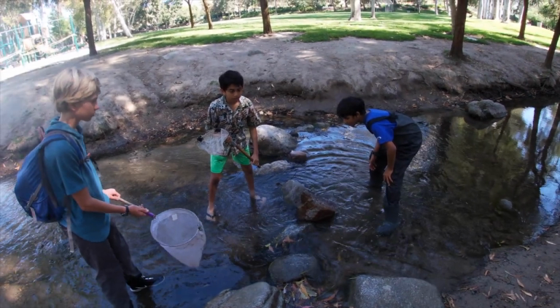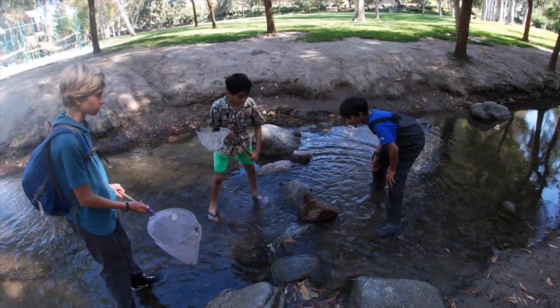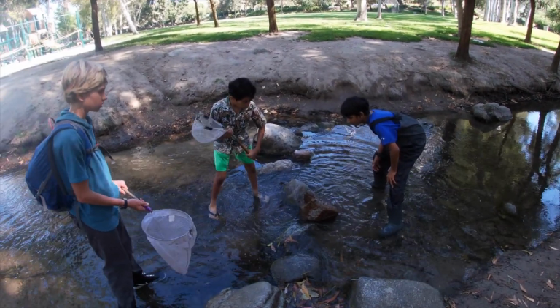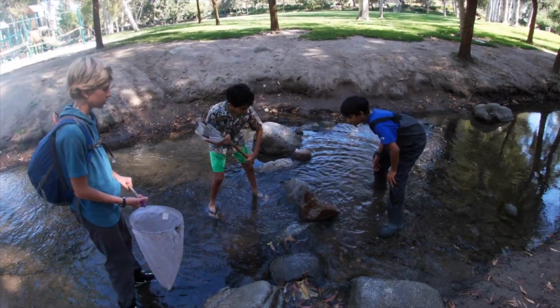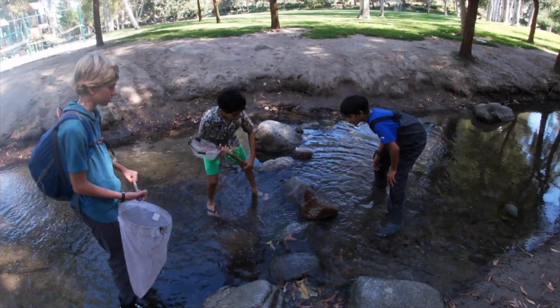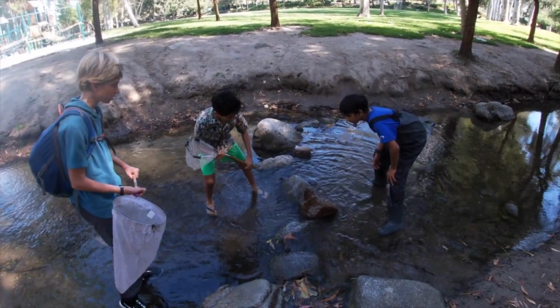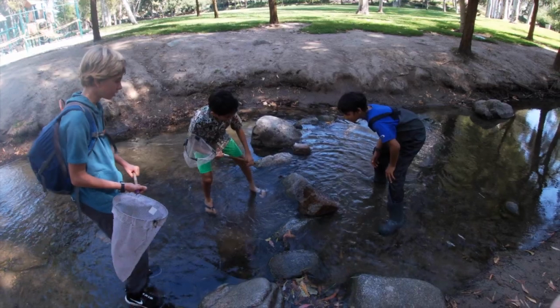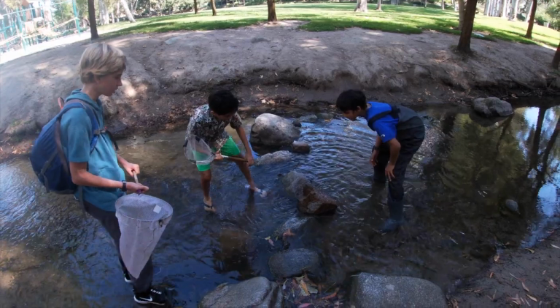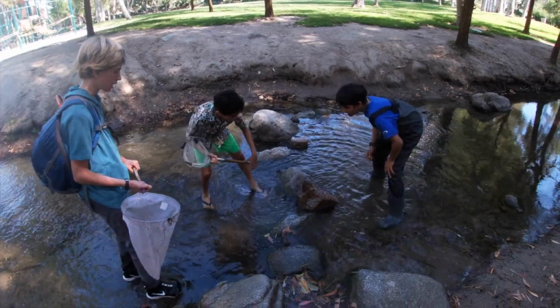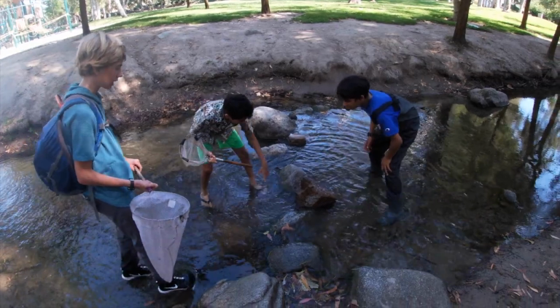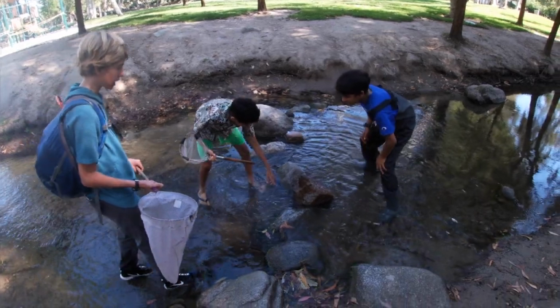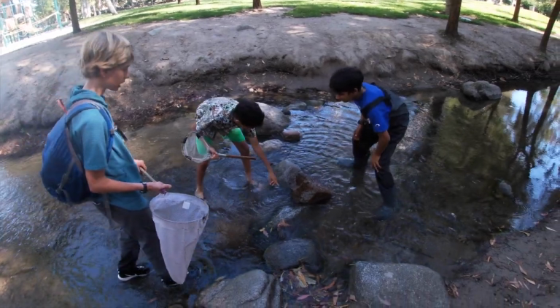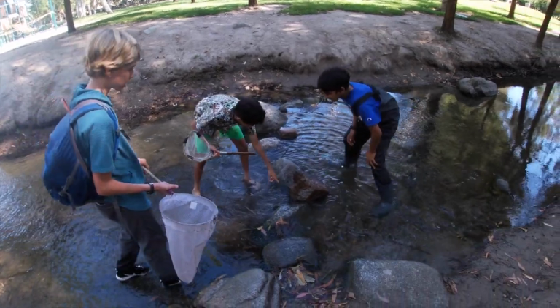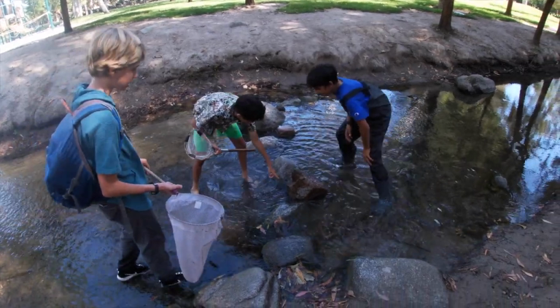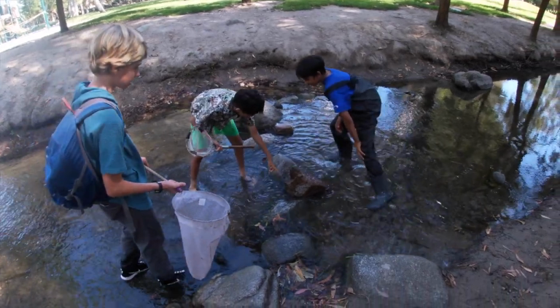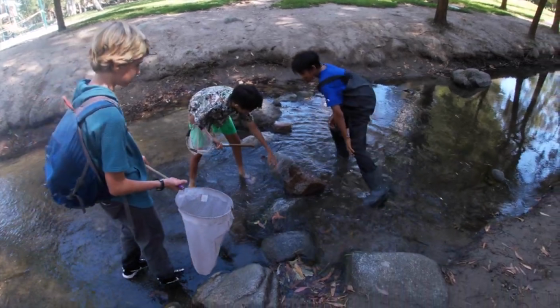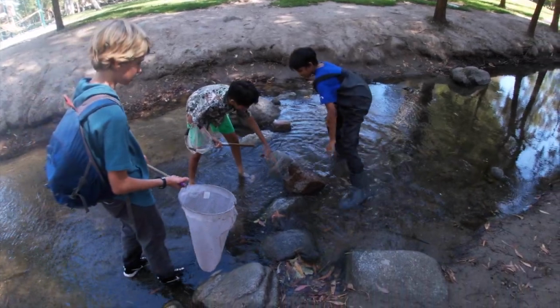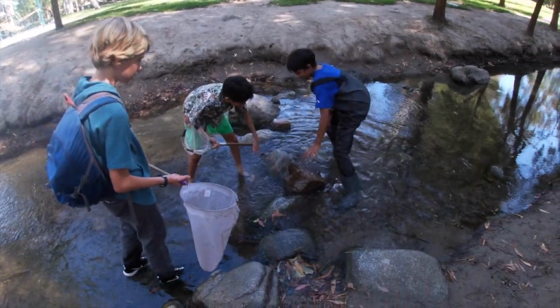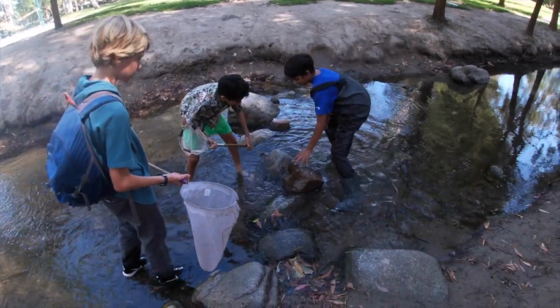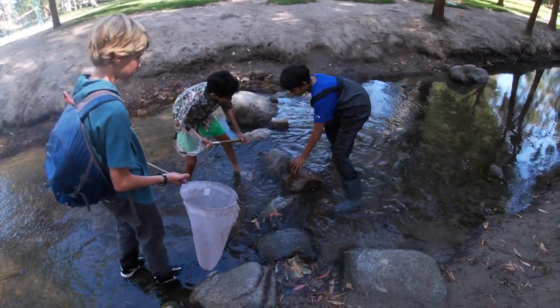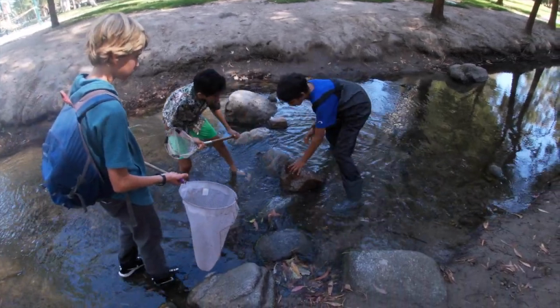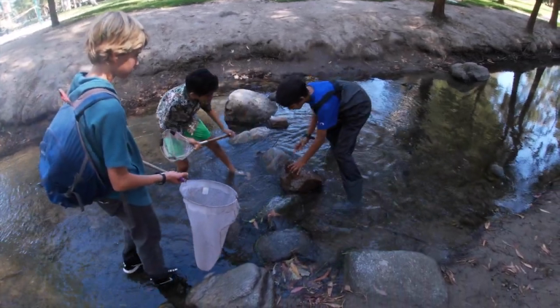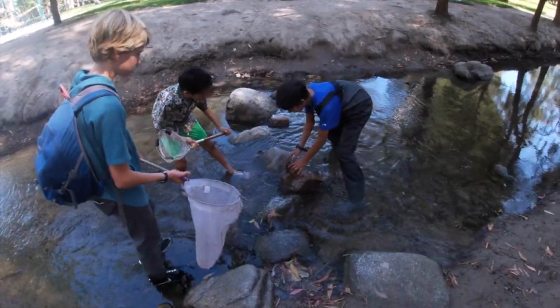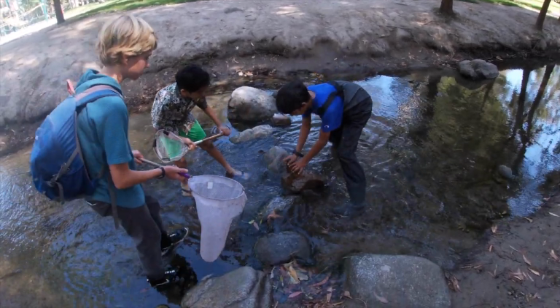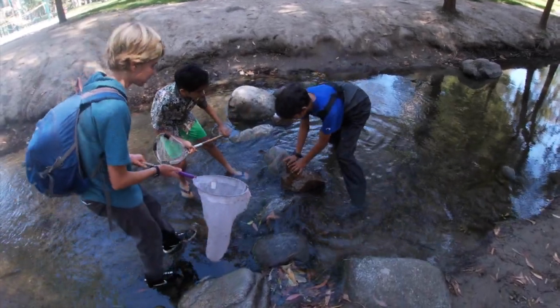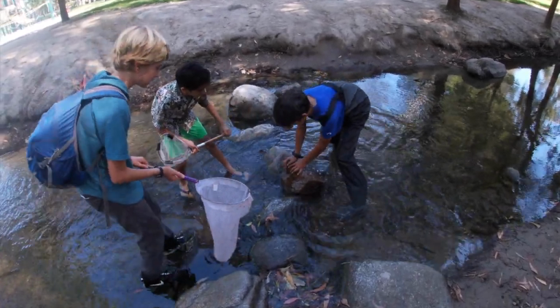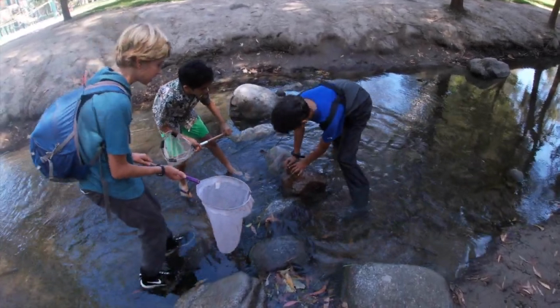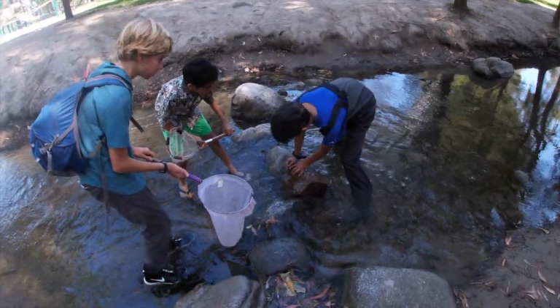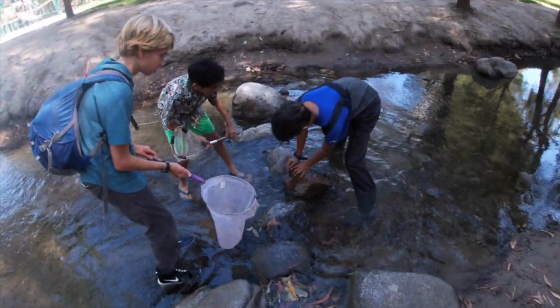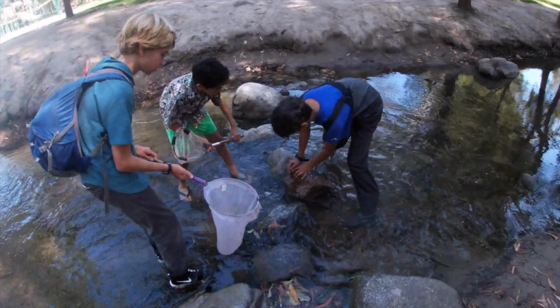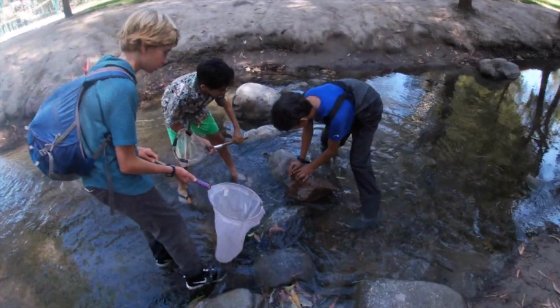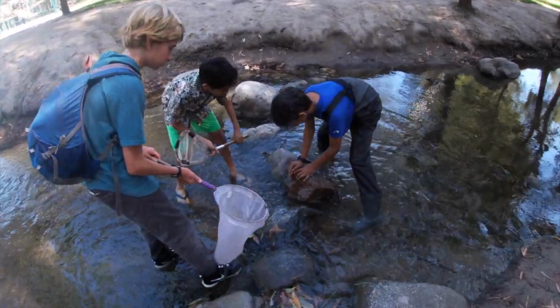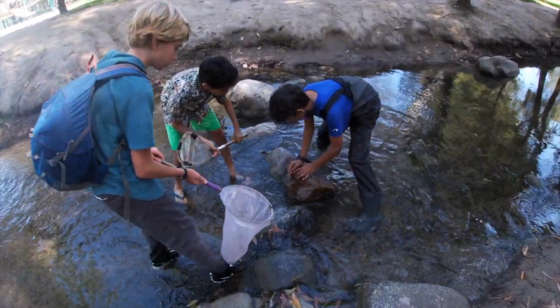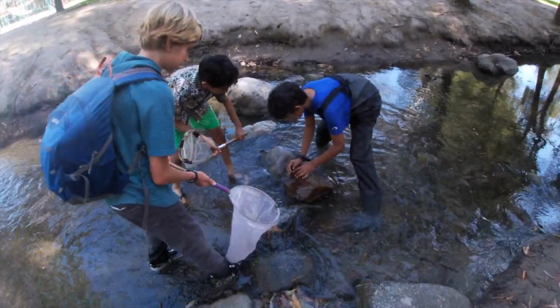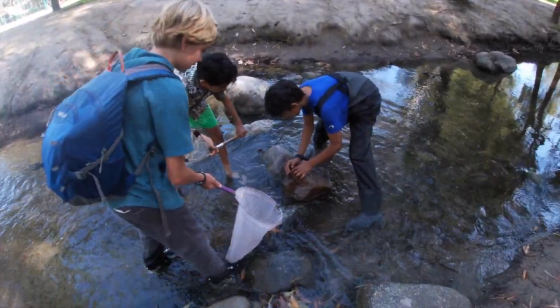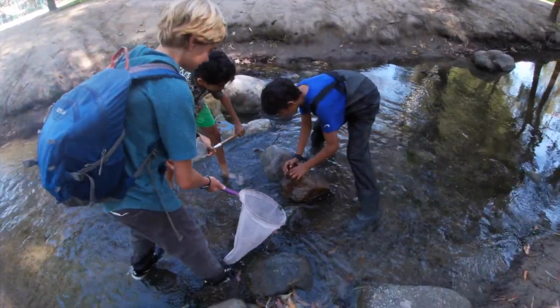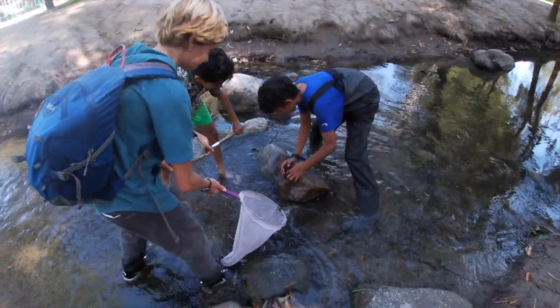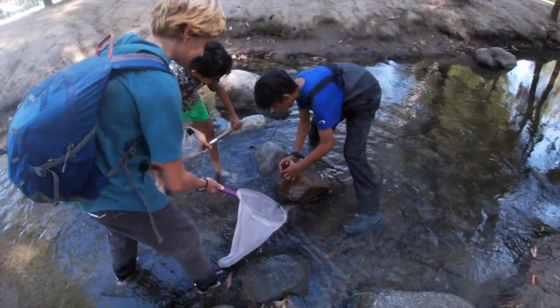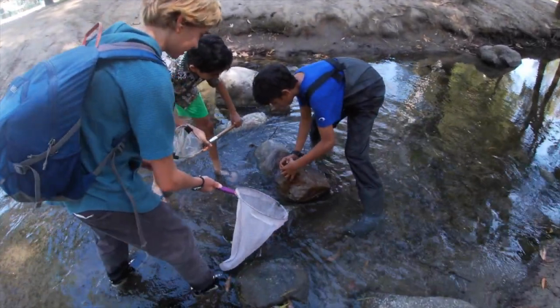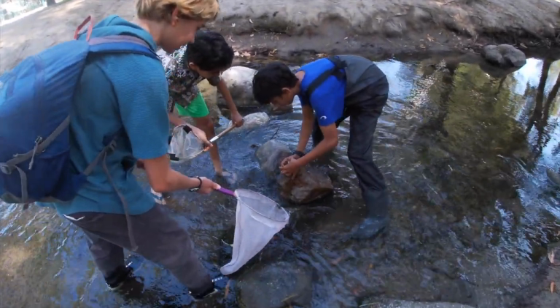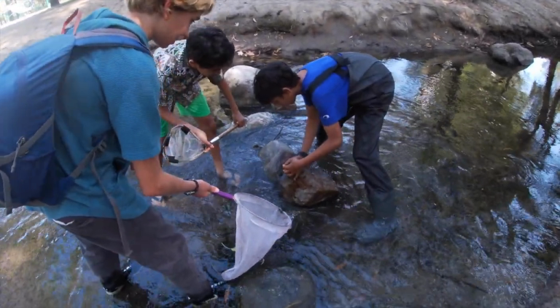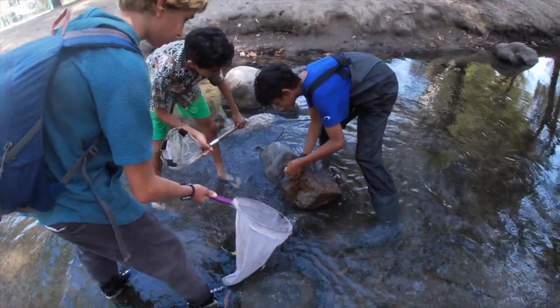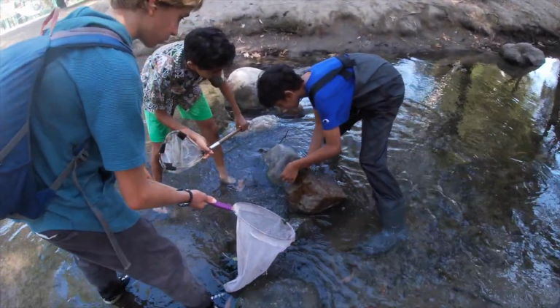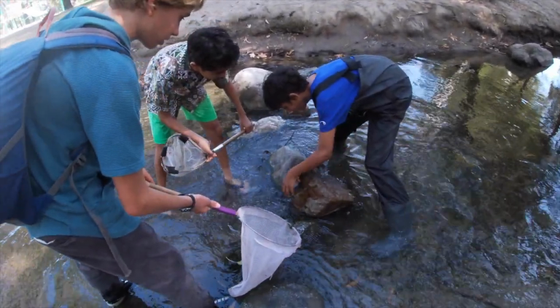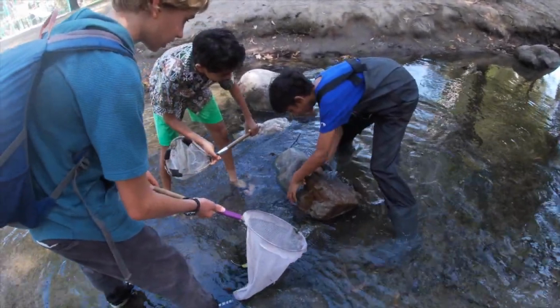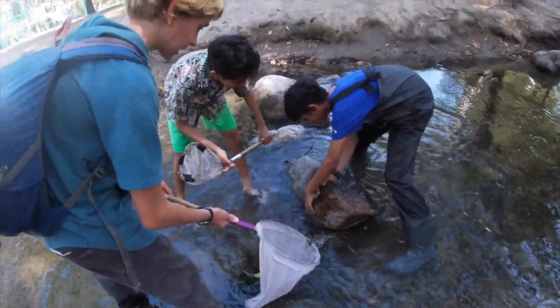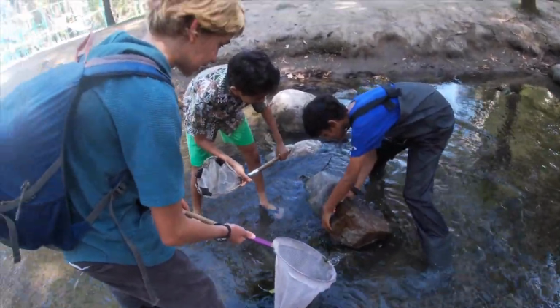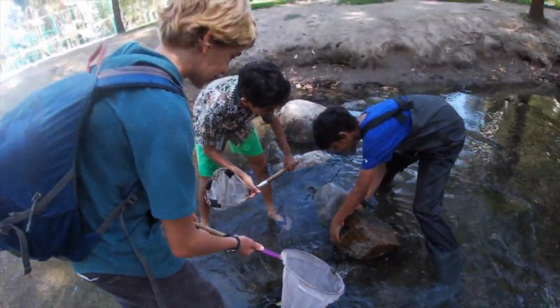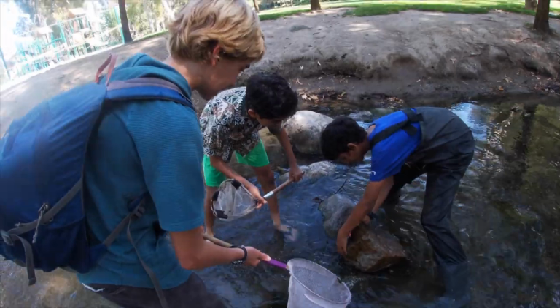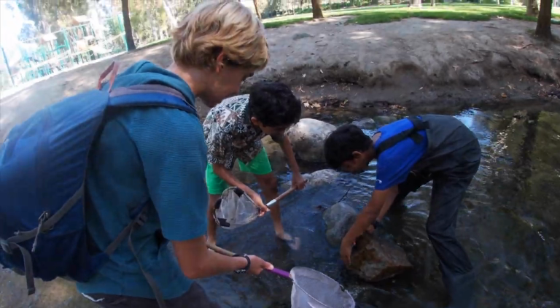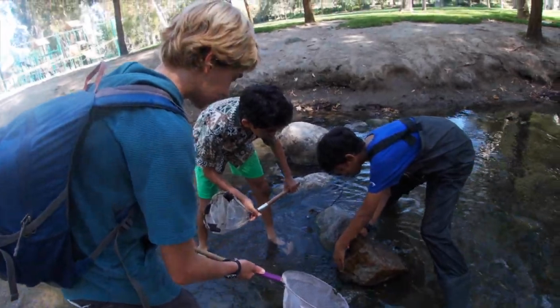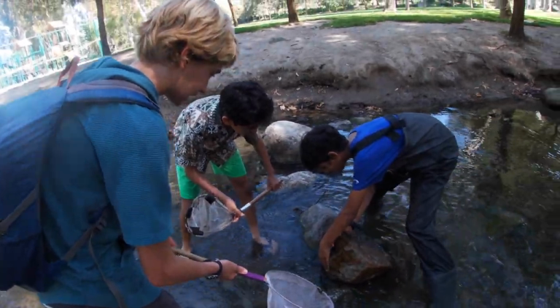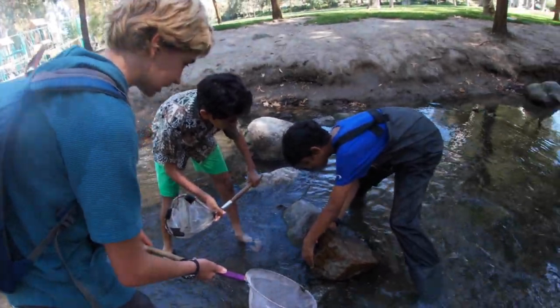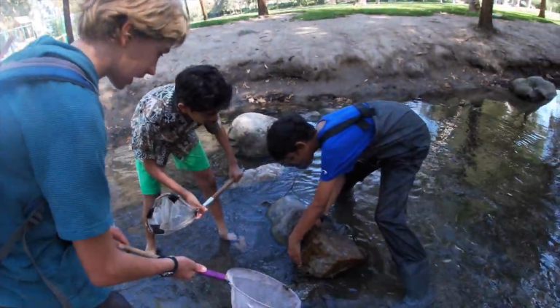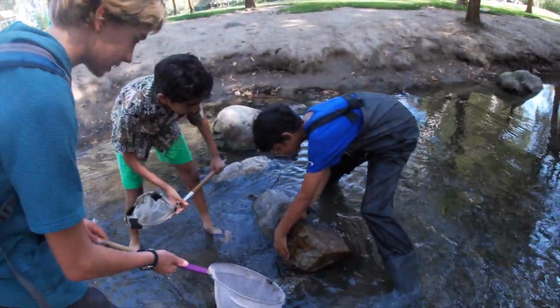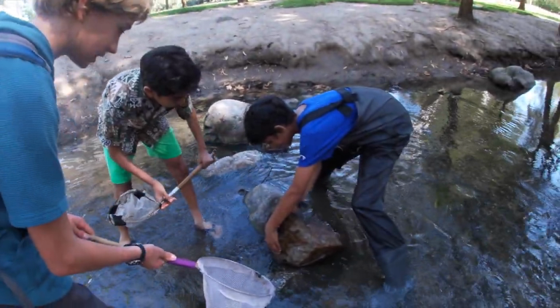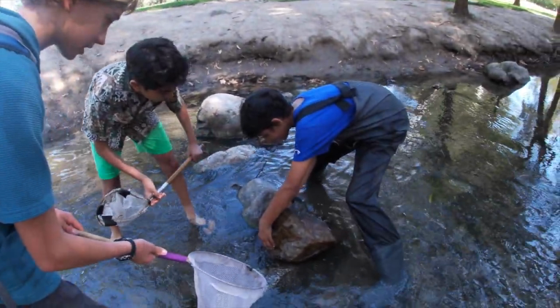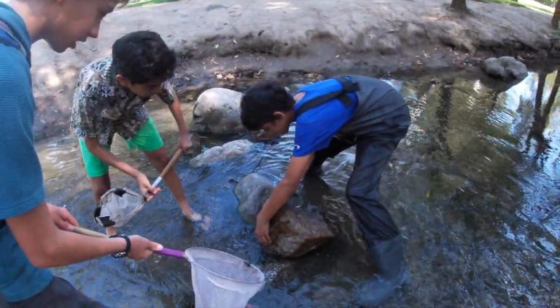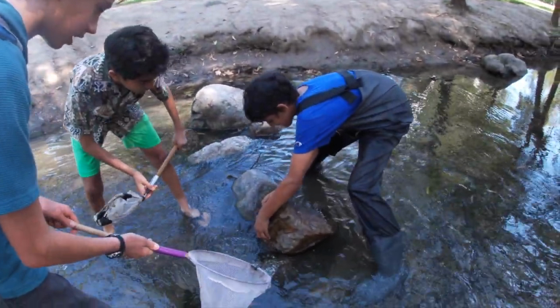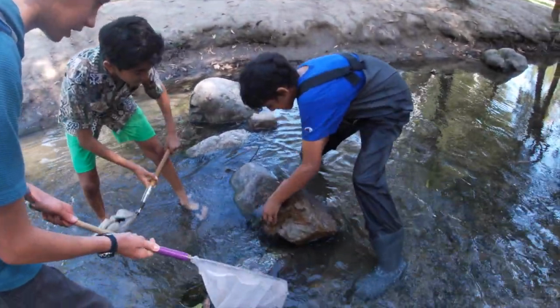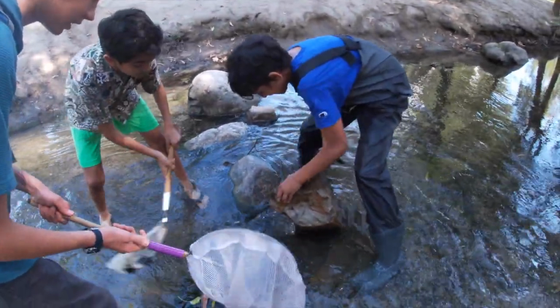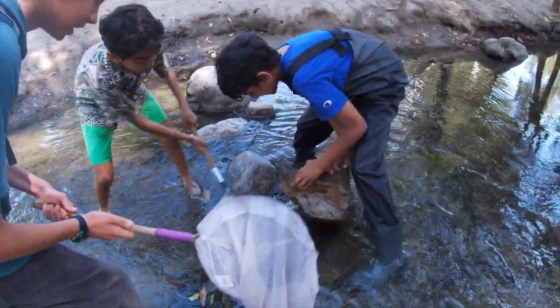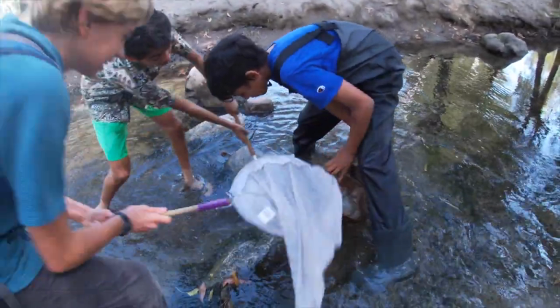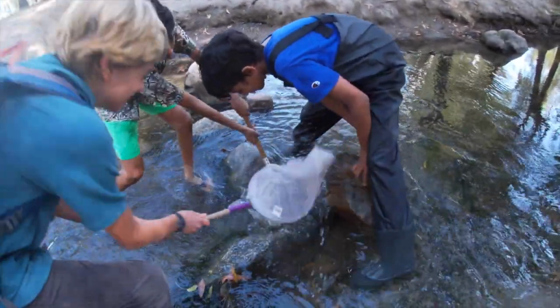Oh my god, it went in there. That's a huge creek. Holy moly. Three, two, one. Go, go, go.